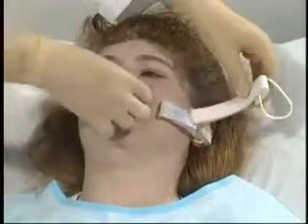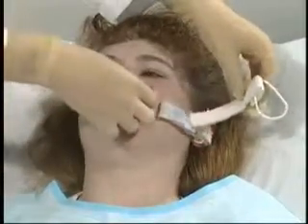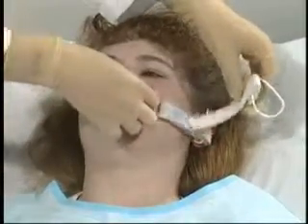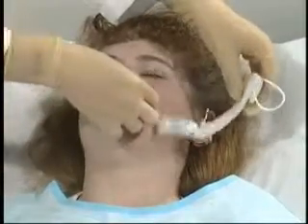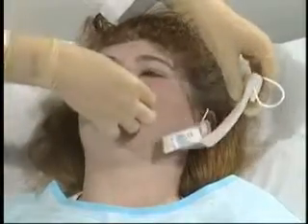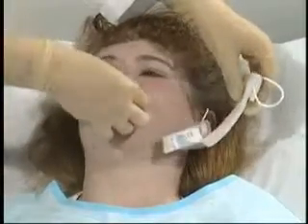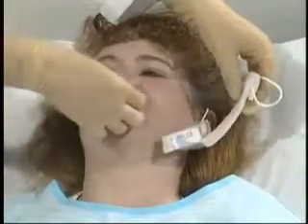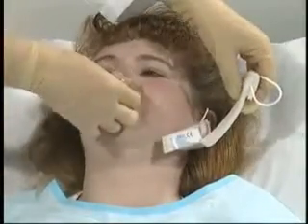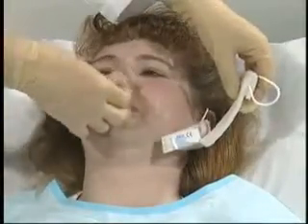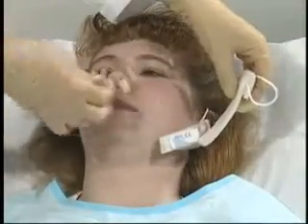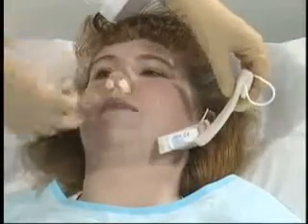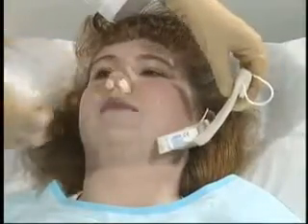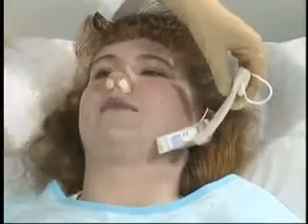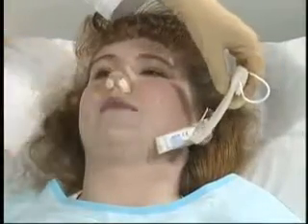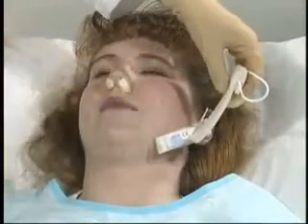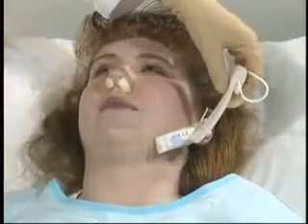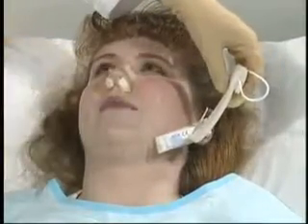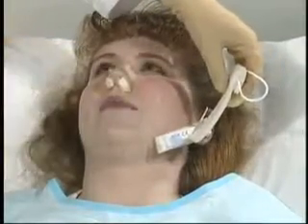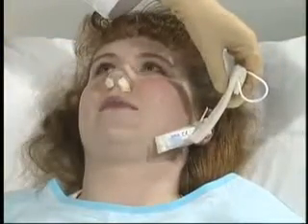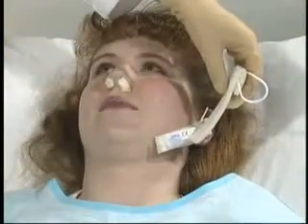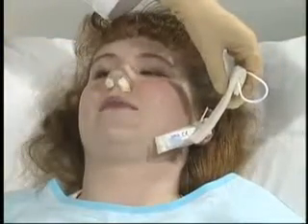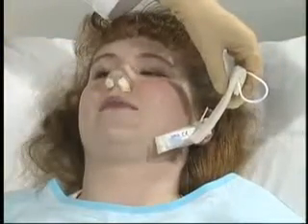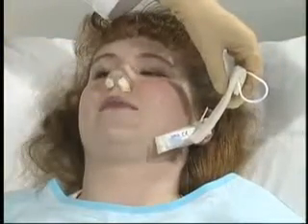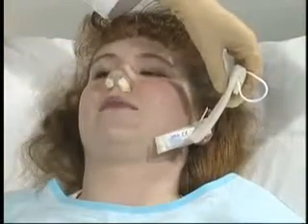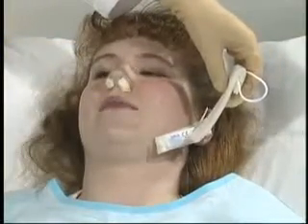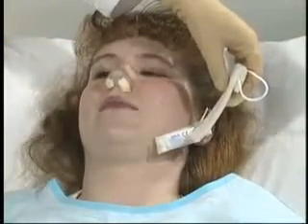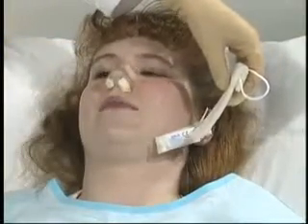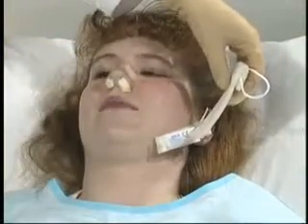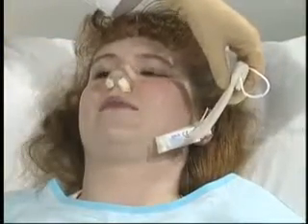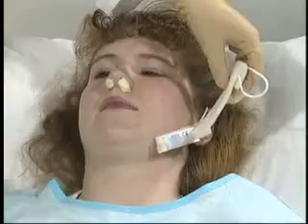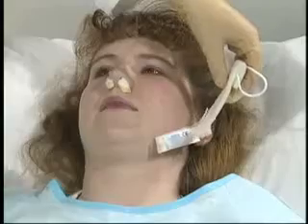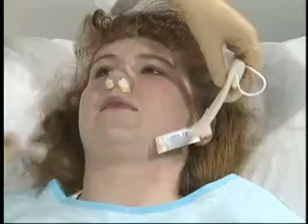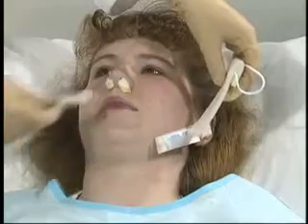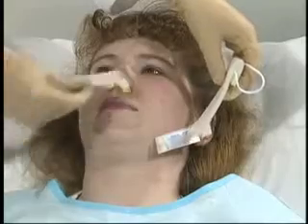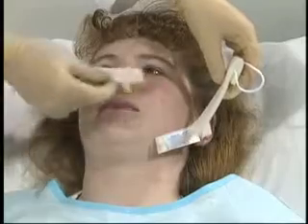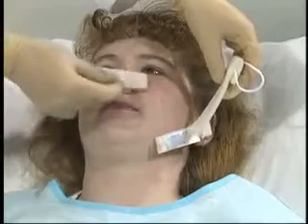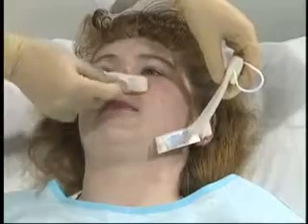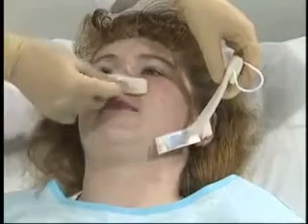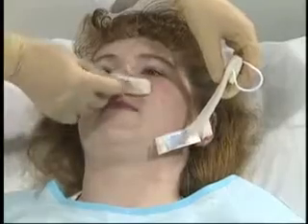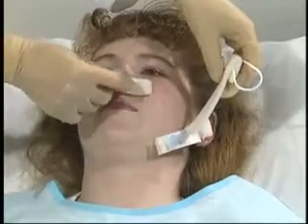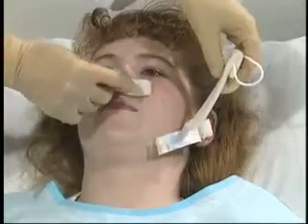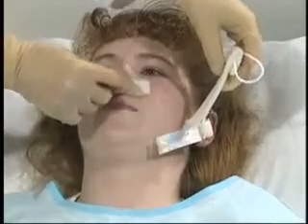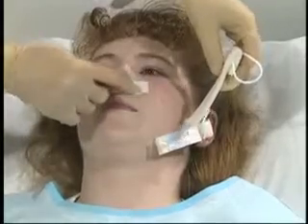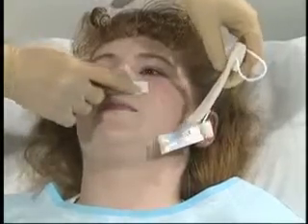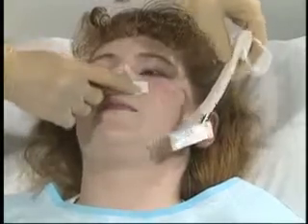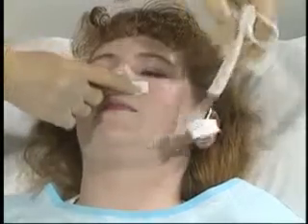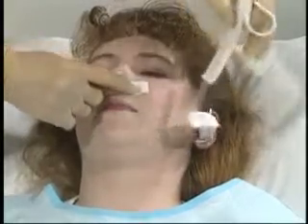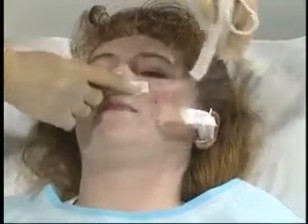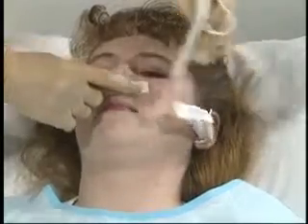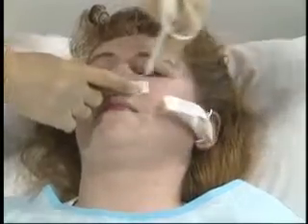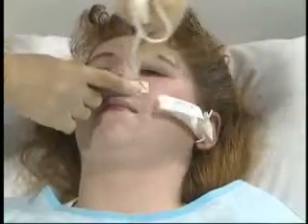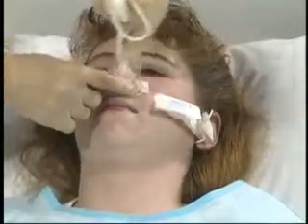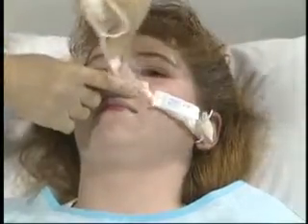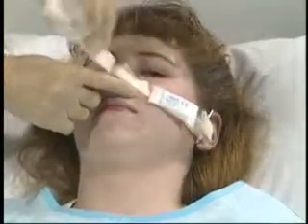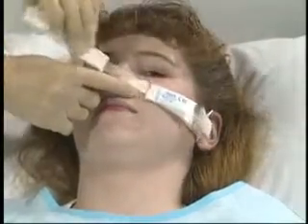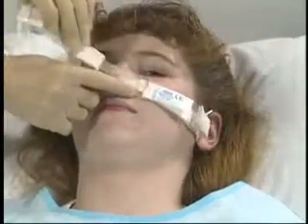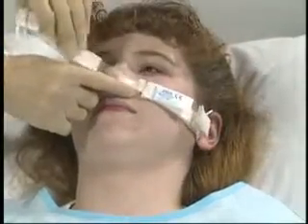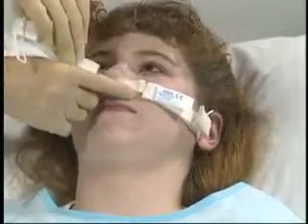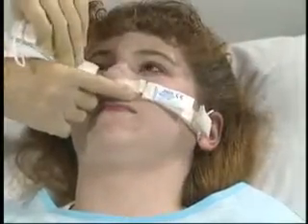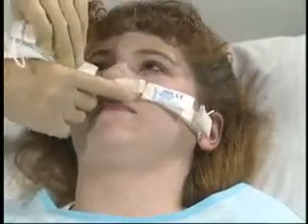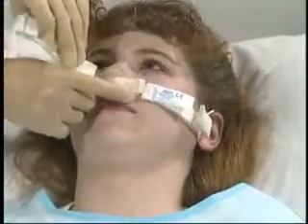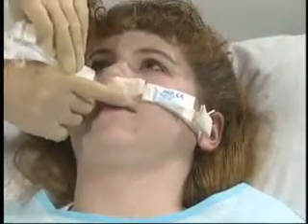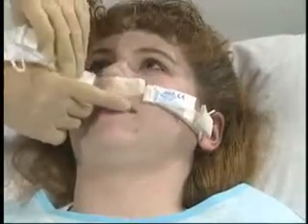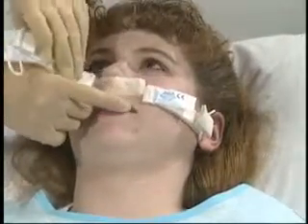The nasal dressing holder is latex free and made of soft, comfortable materials and is totally adjustable. One size fits all patients.